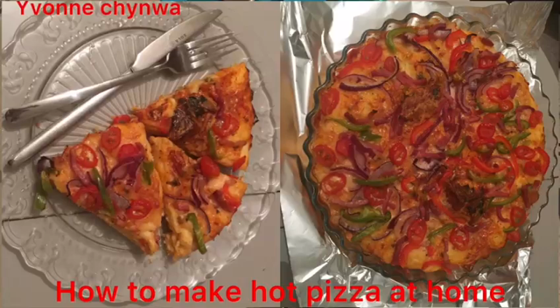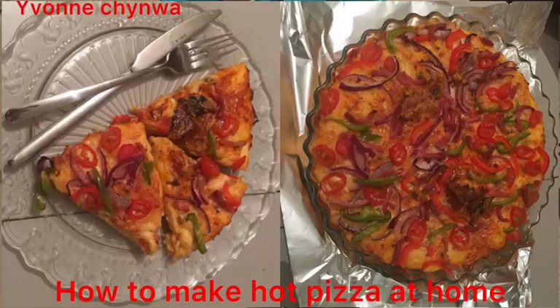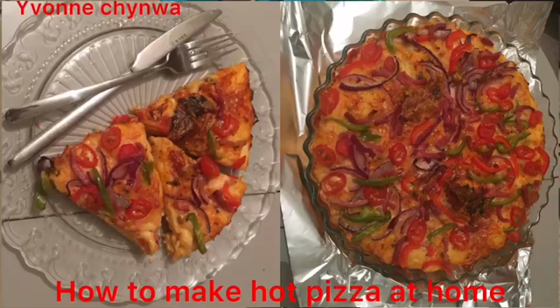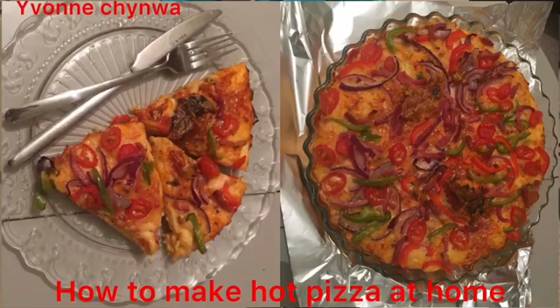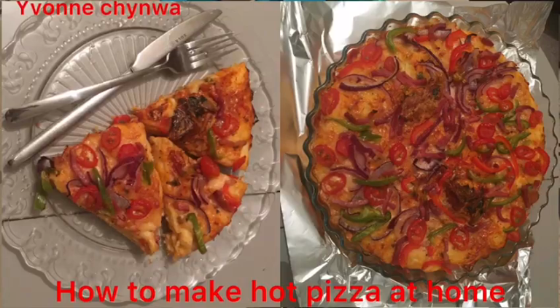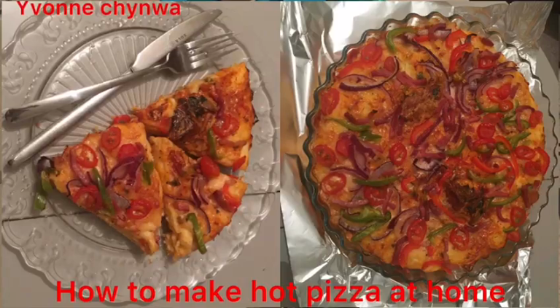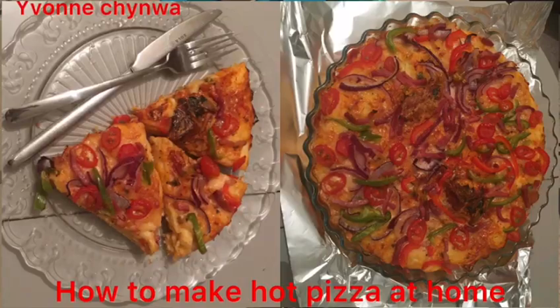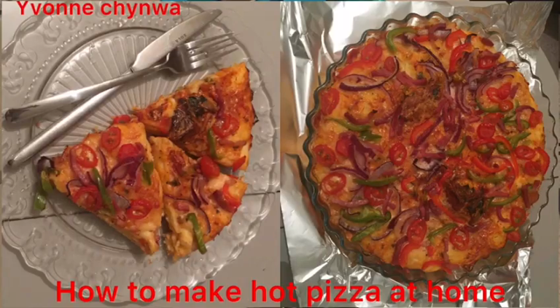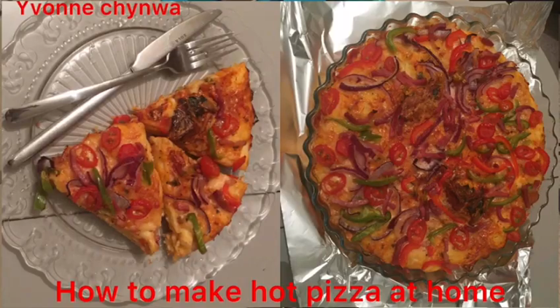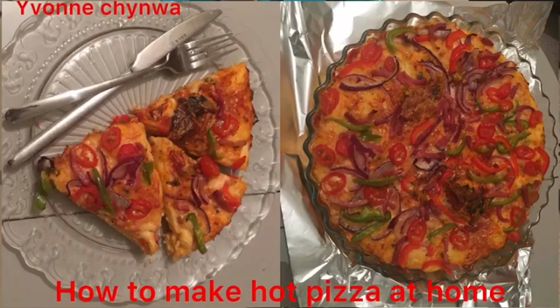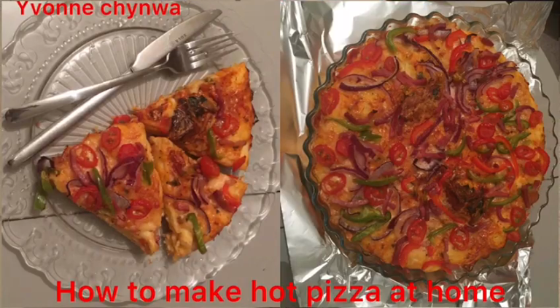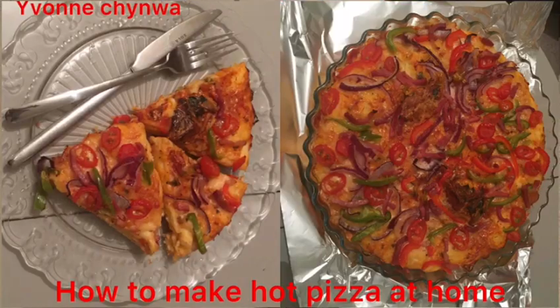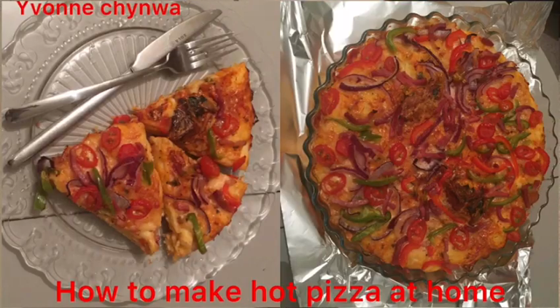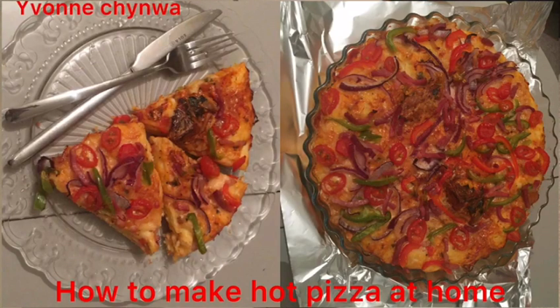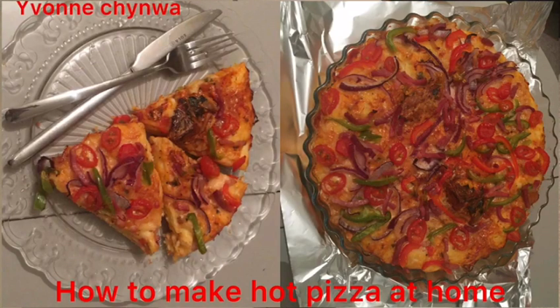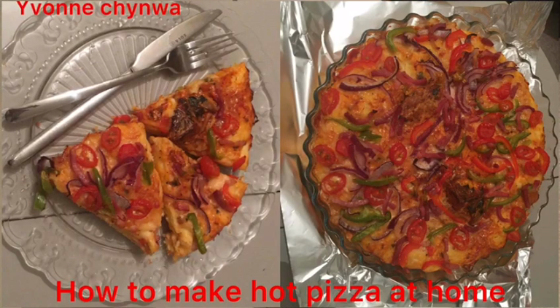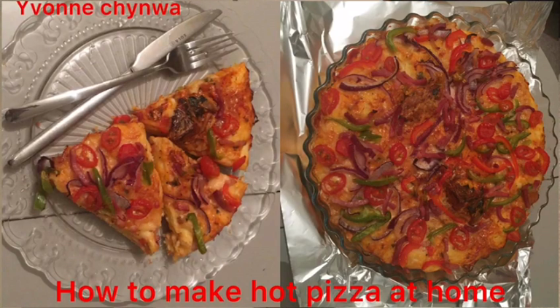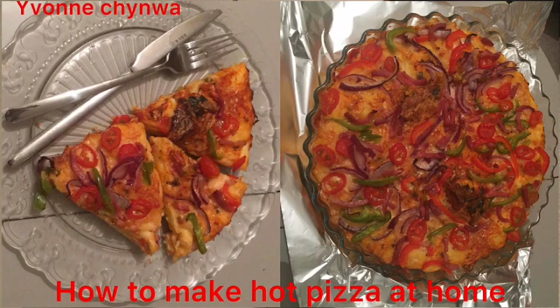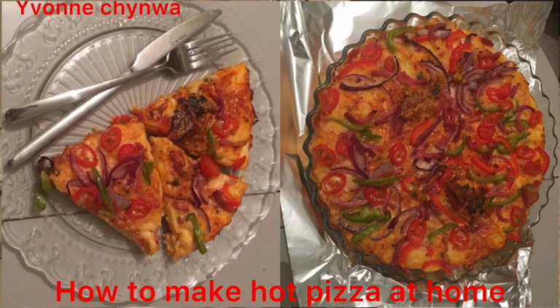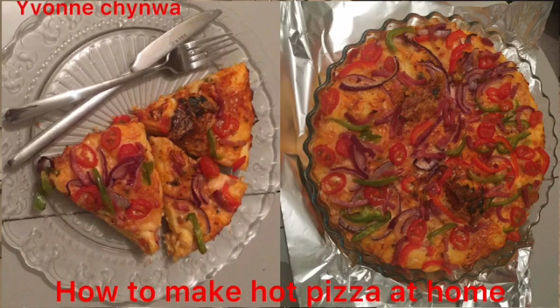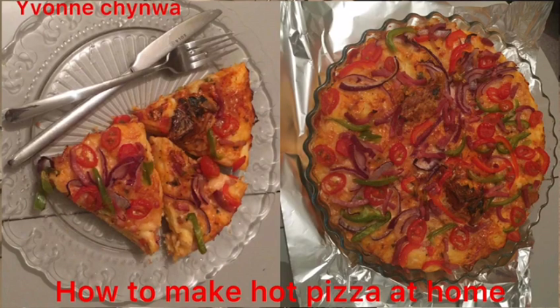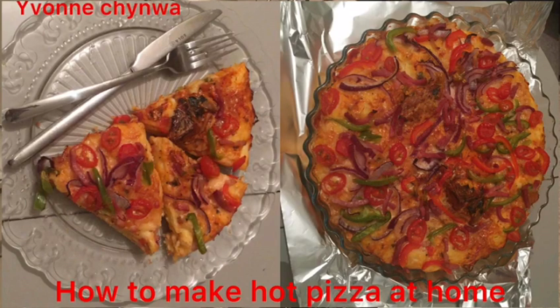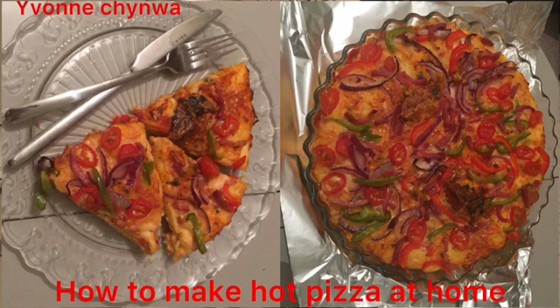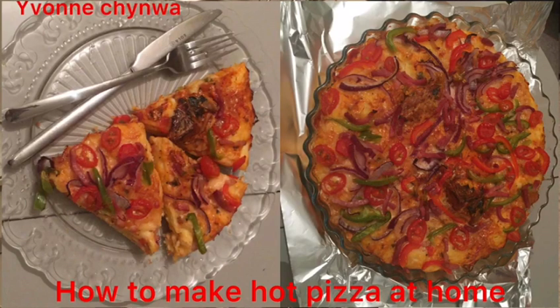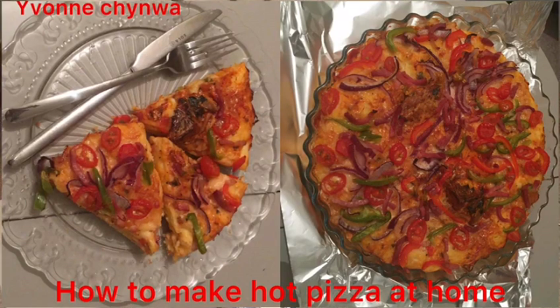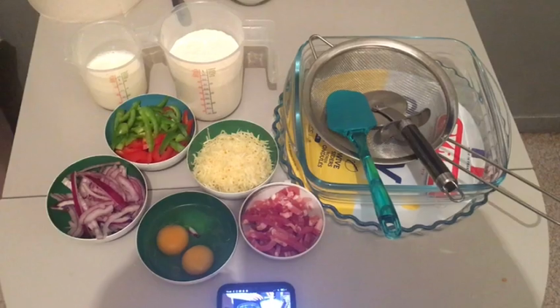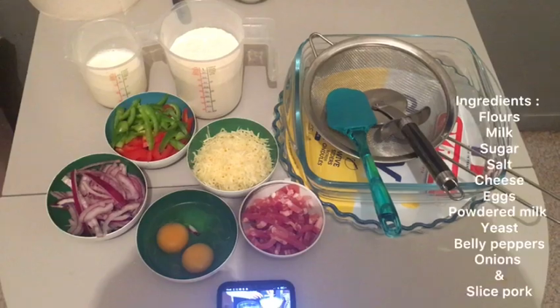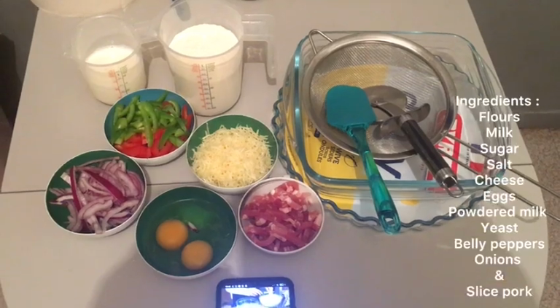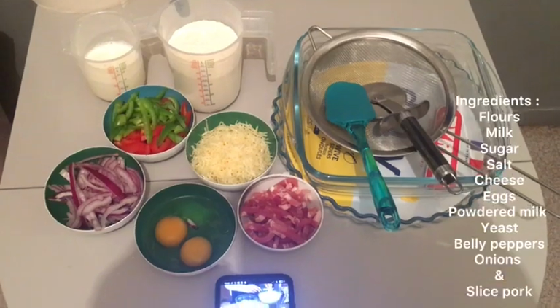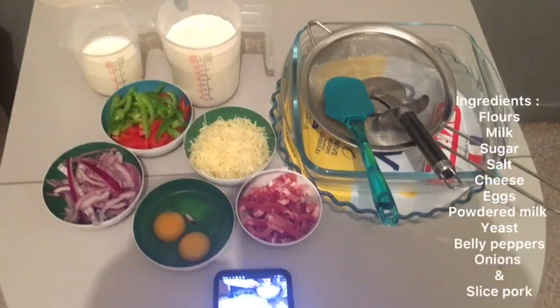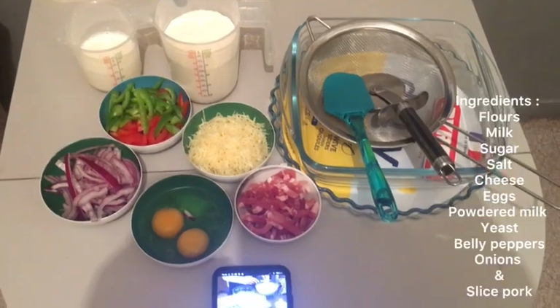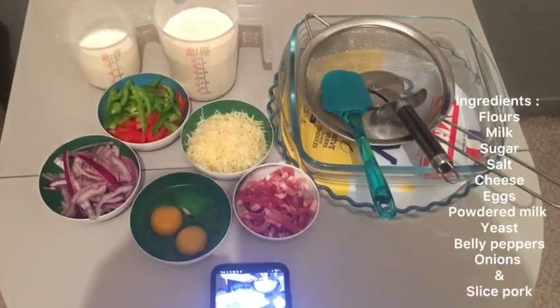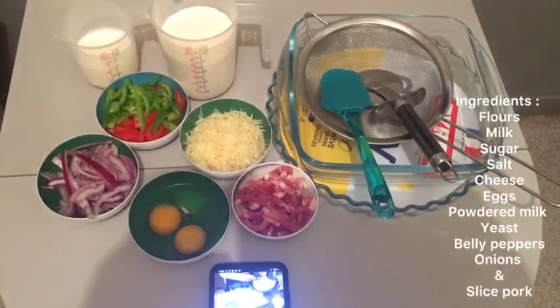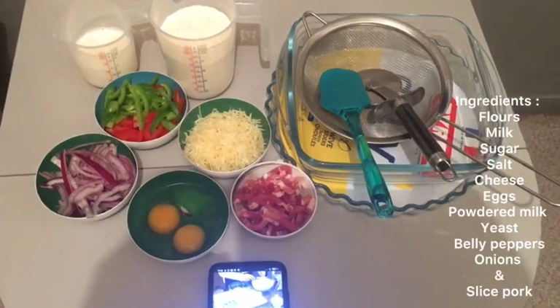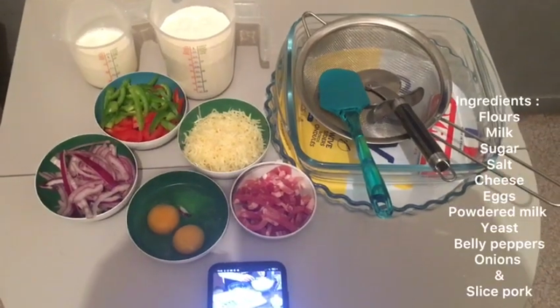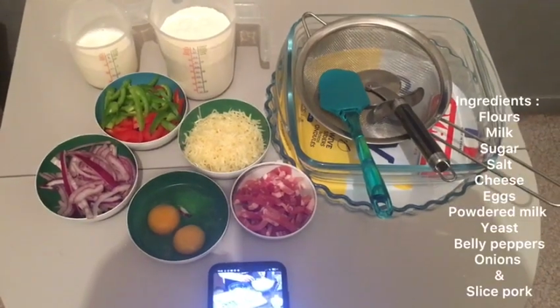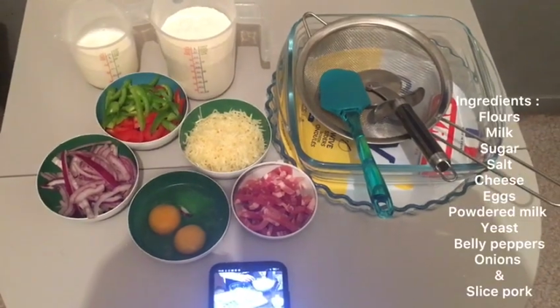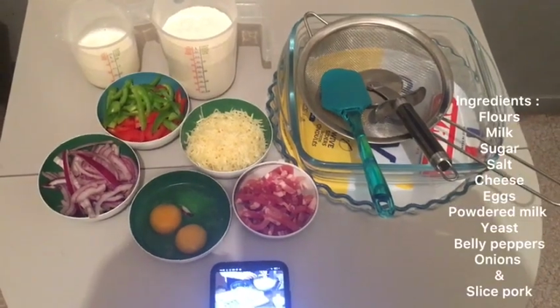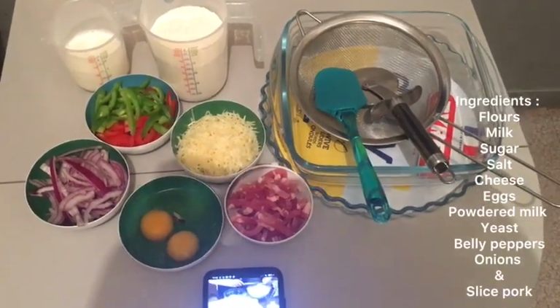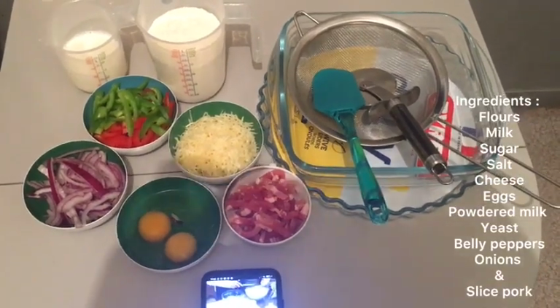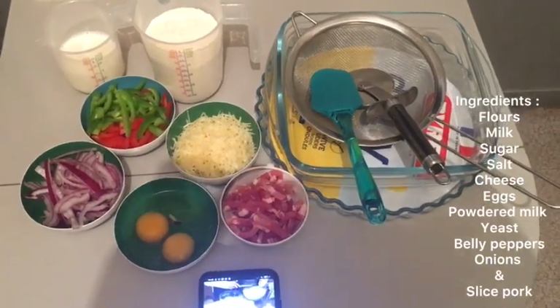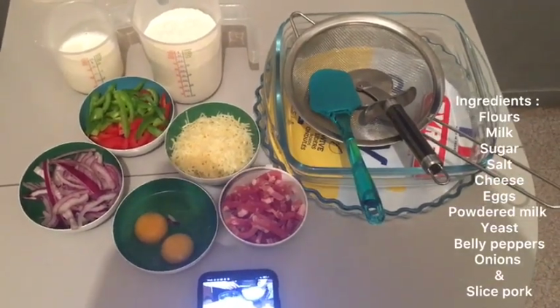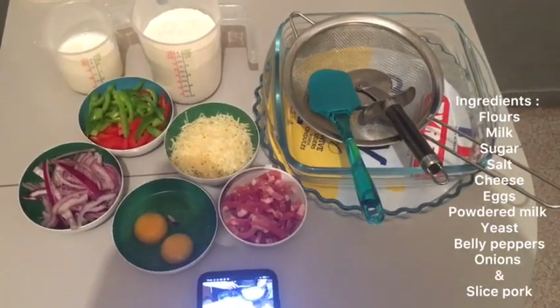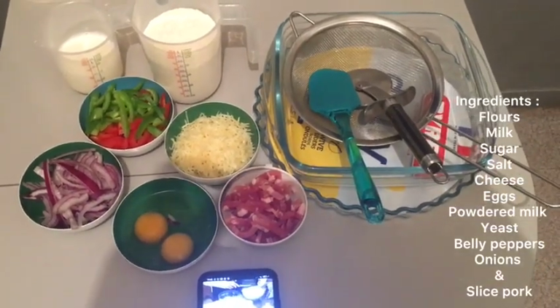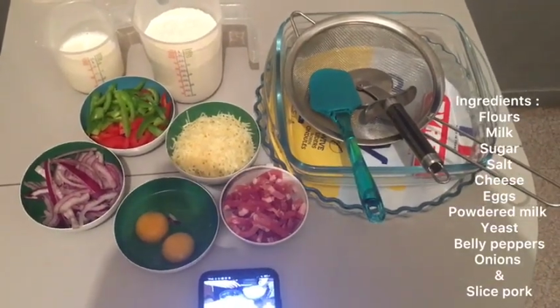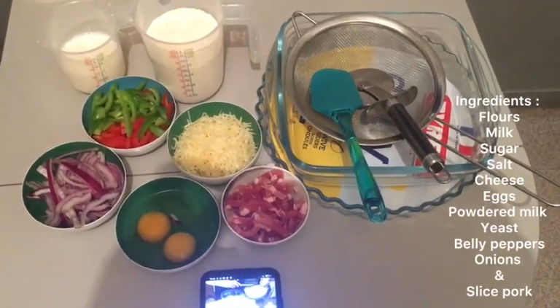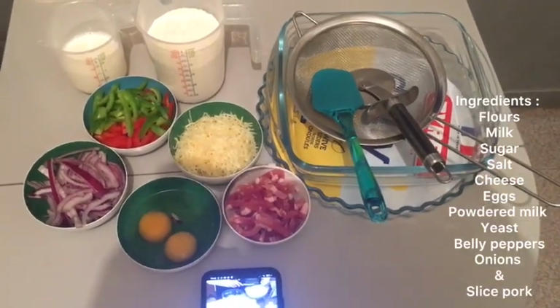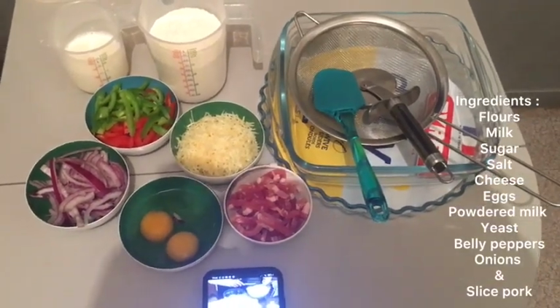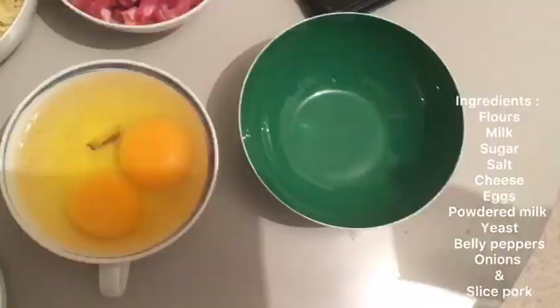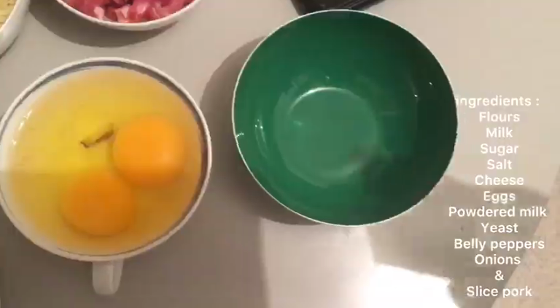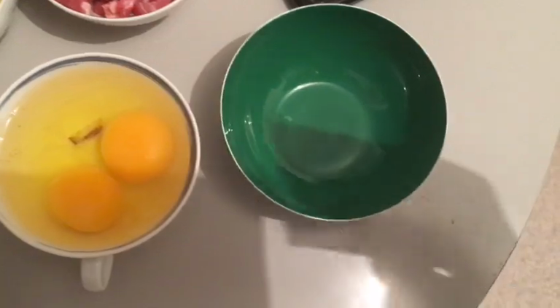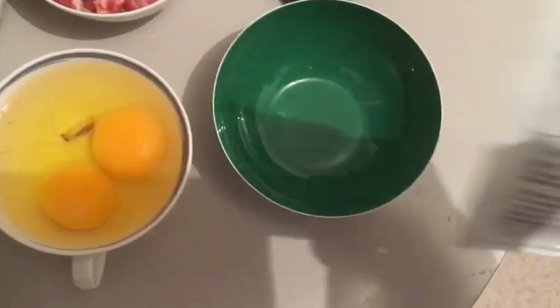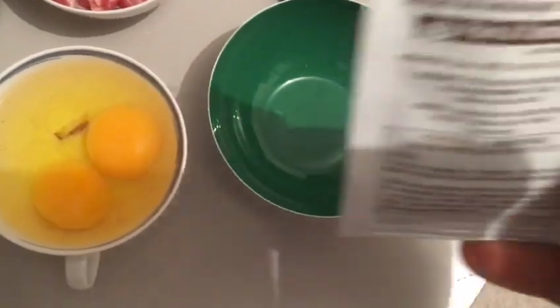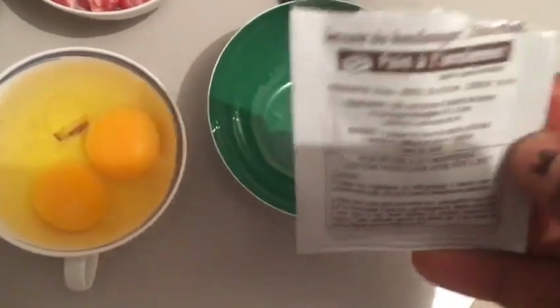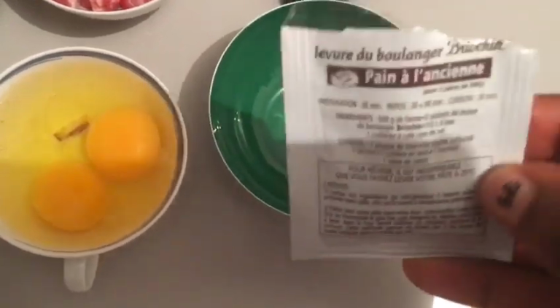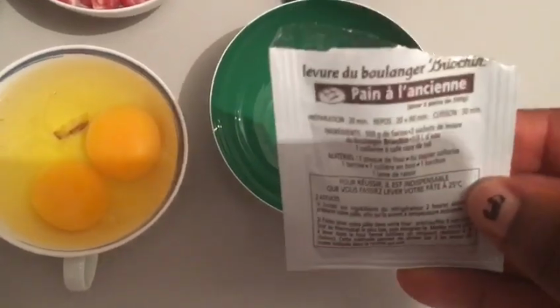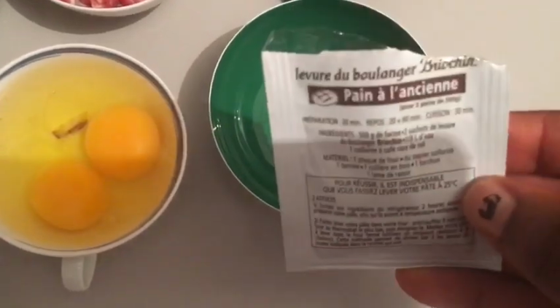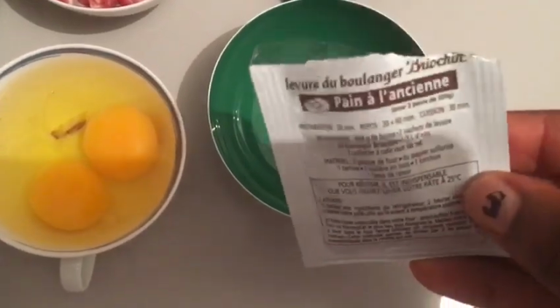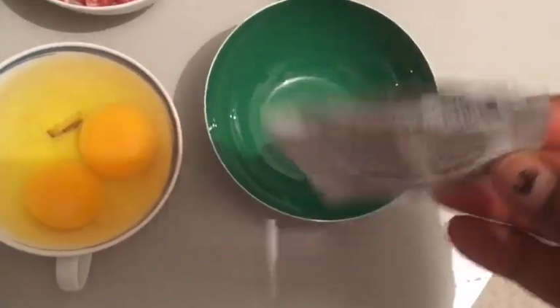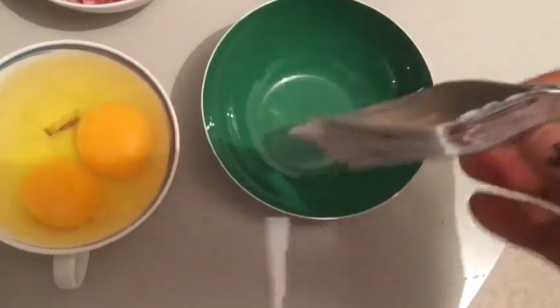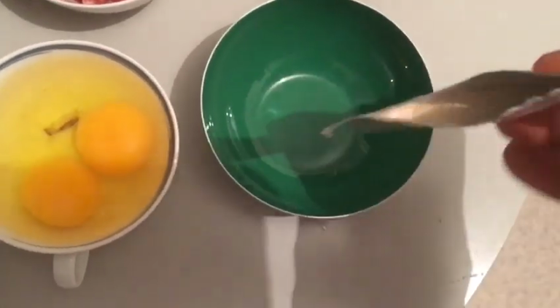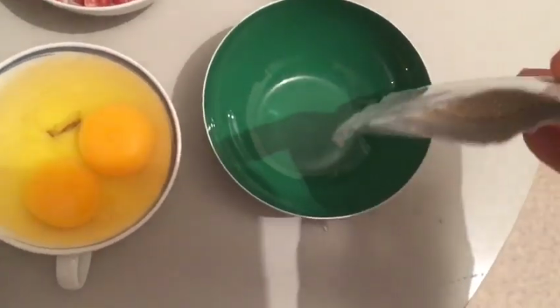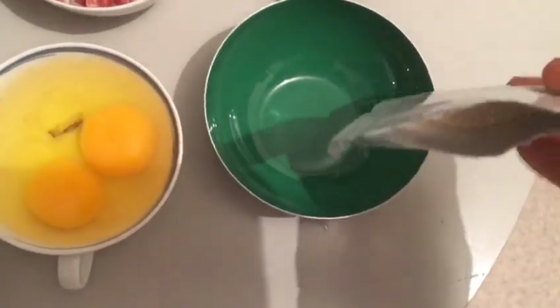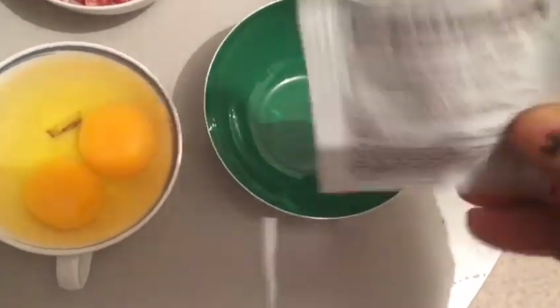Hello everyone, welcome at Iwanchina's kitchen. Guys, you can make pizza dough with a super easy recipe.